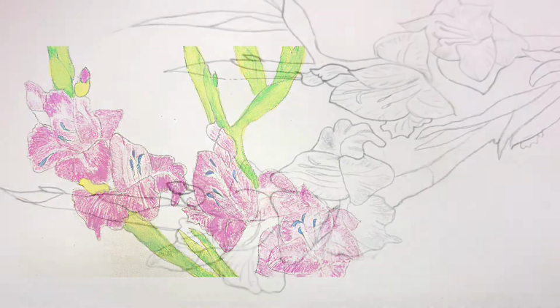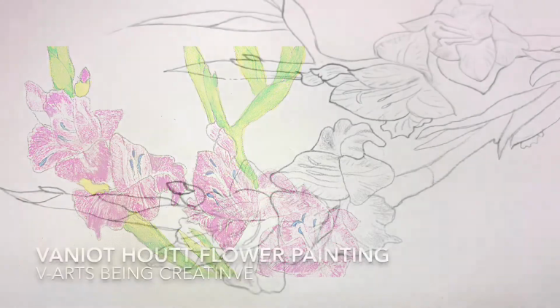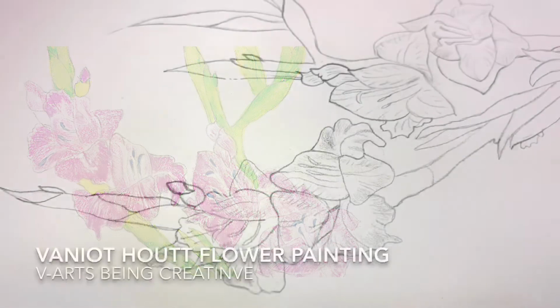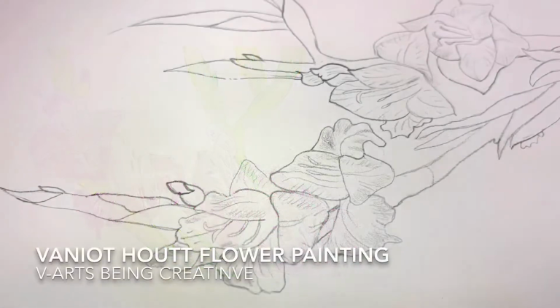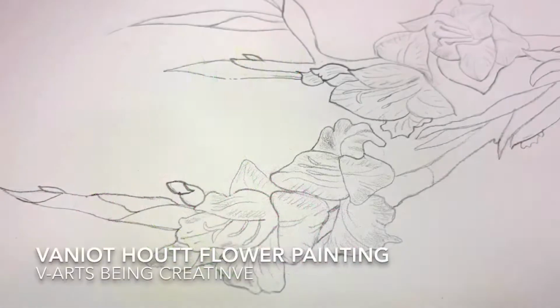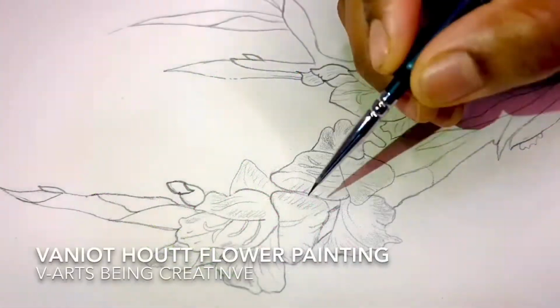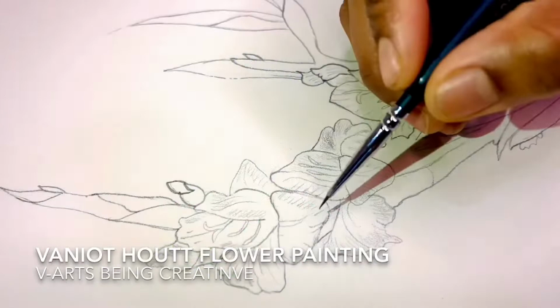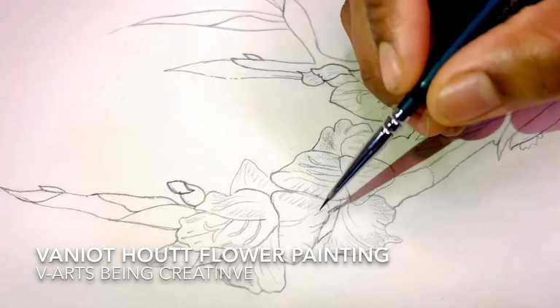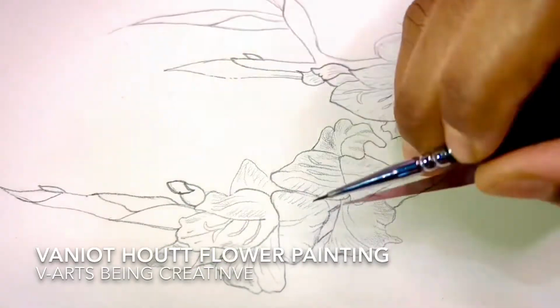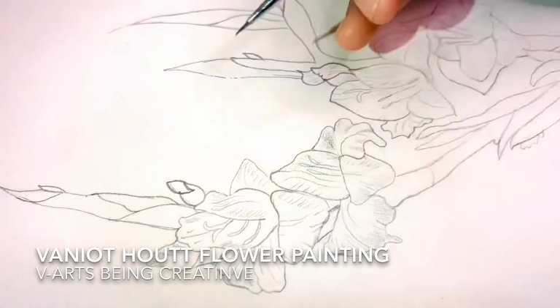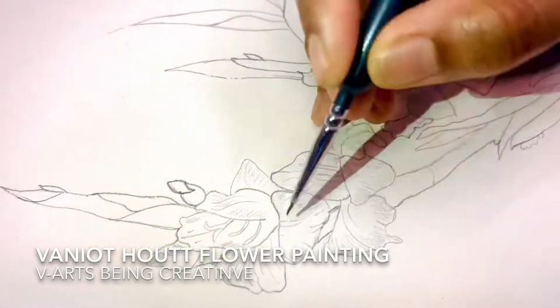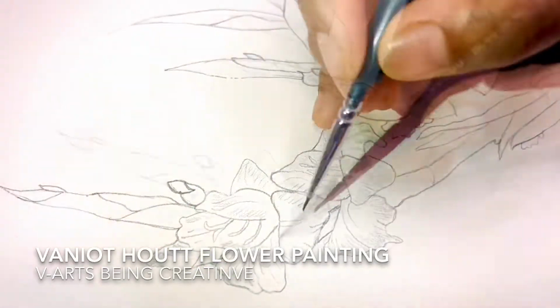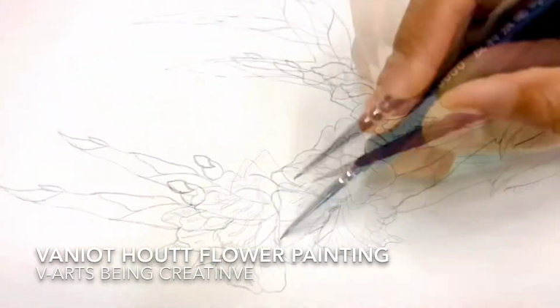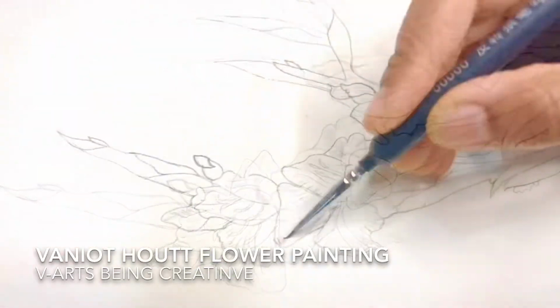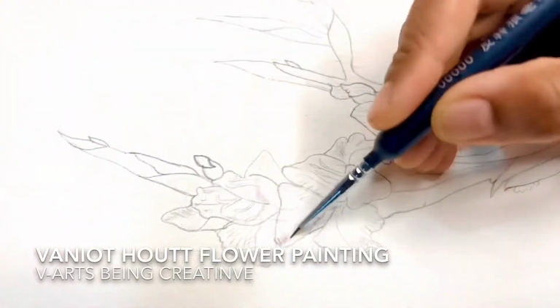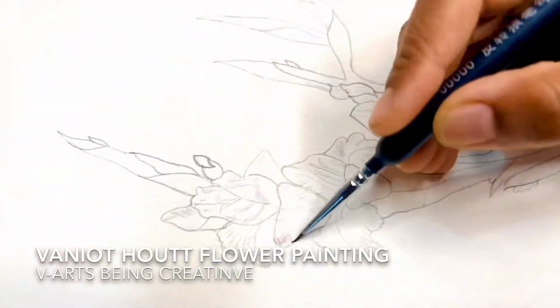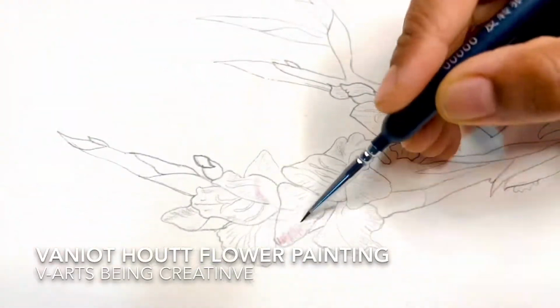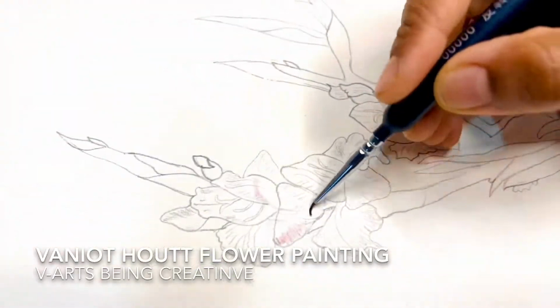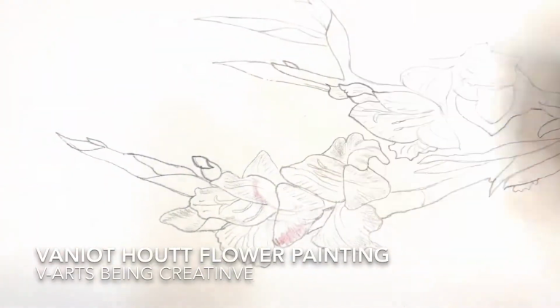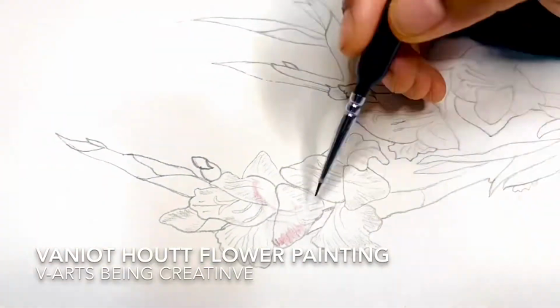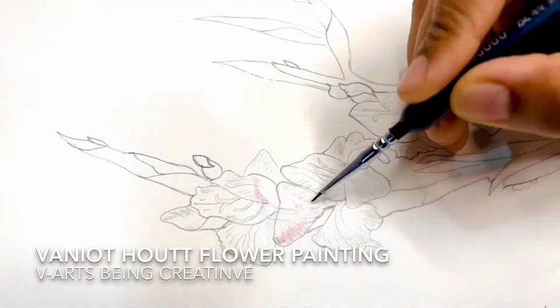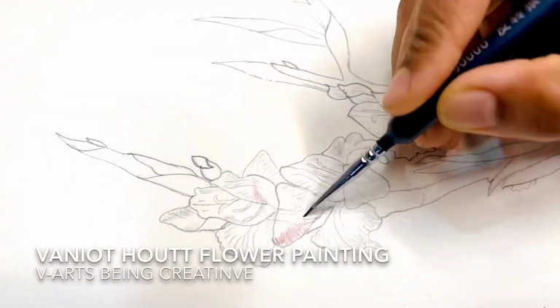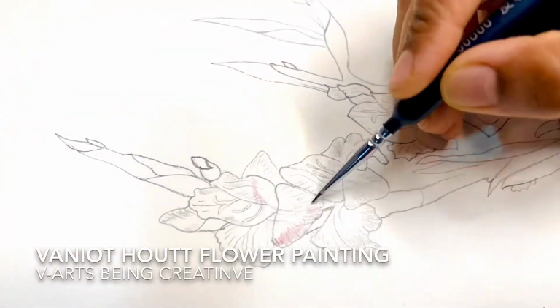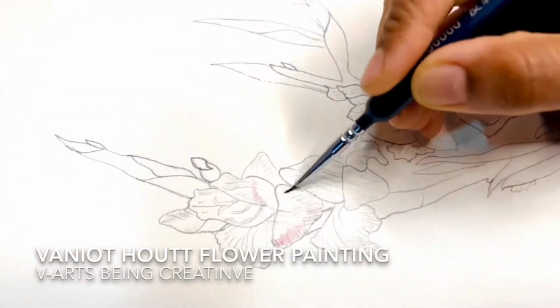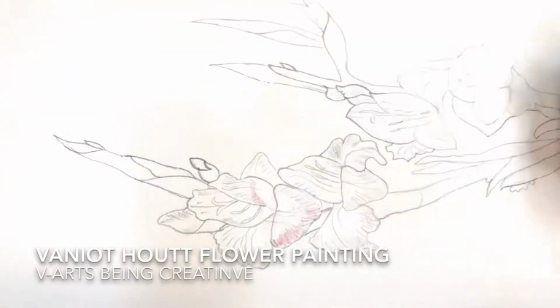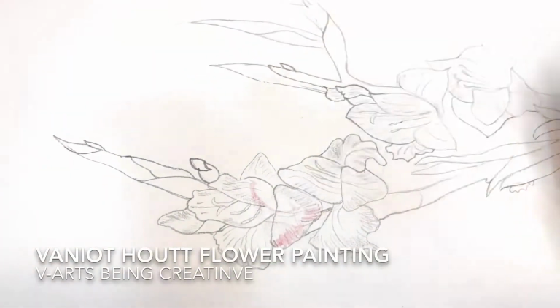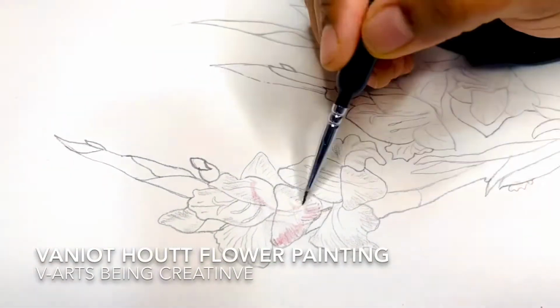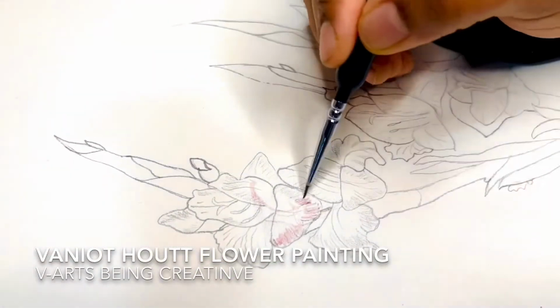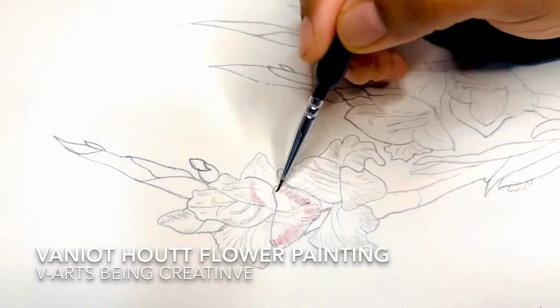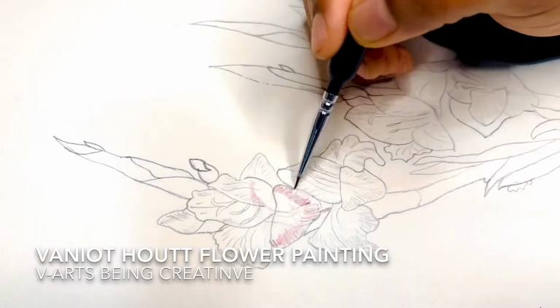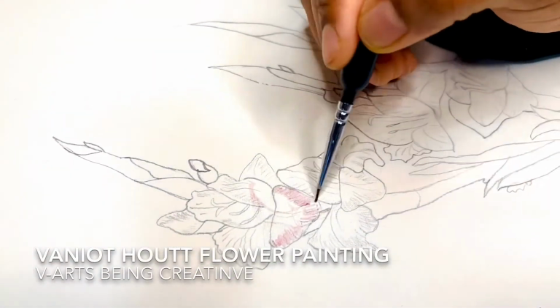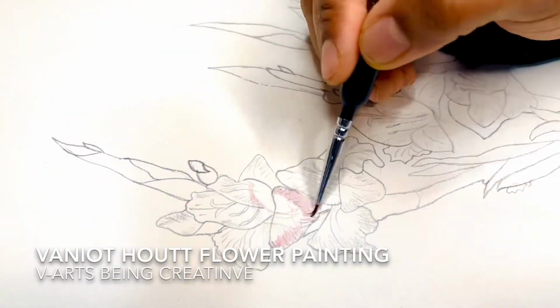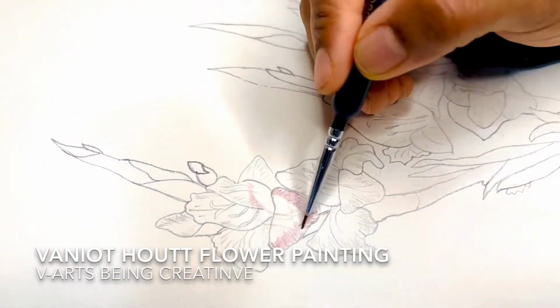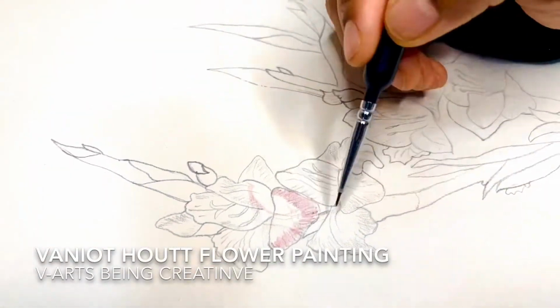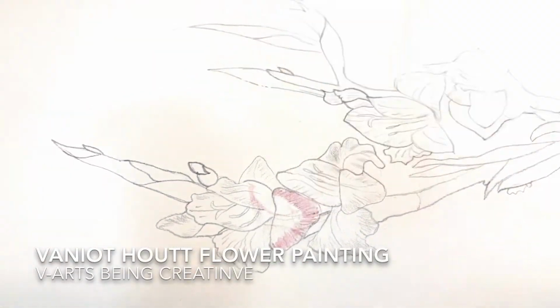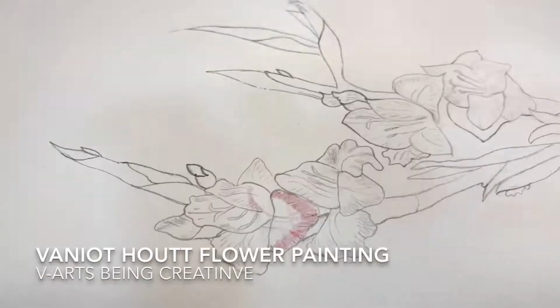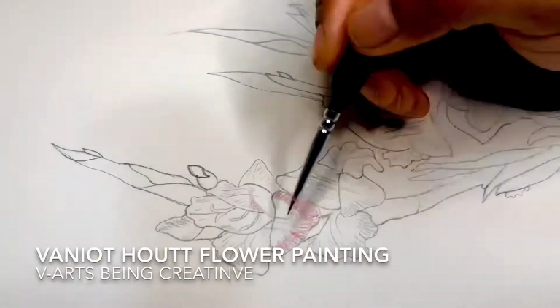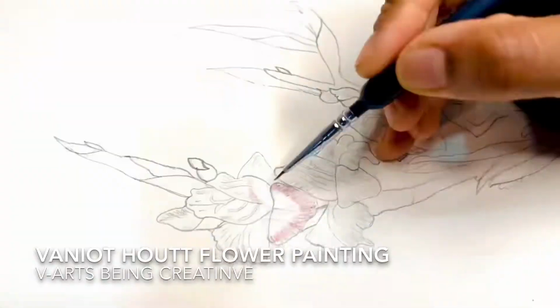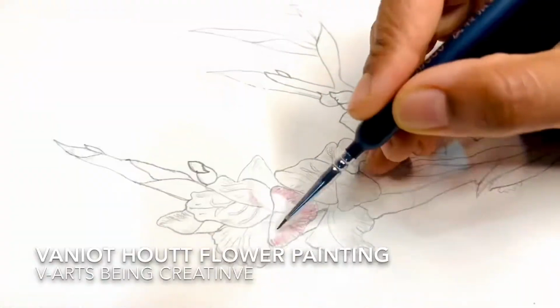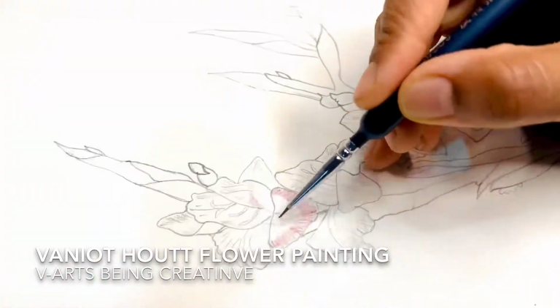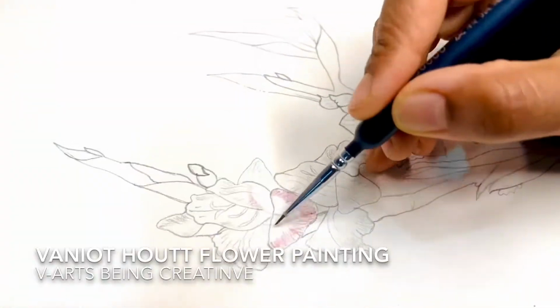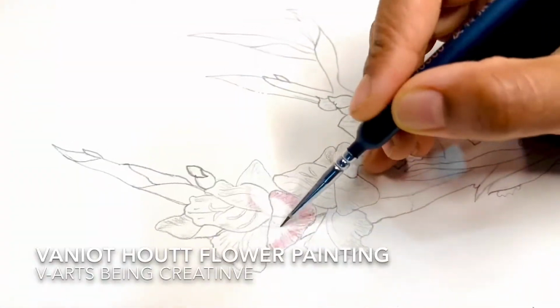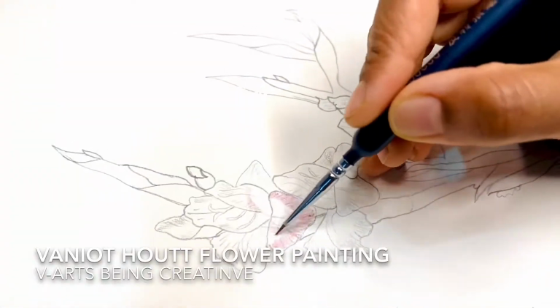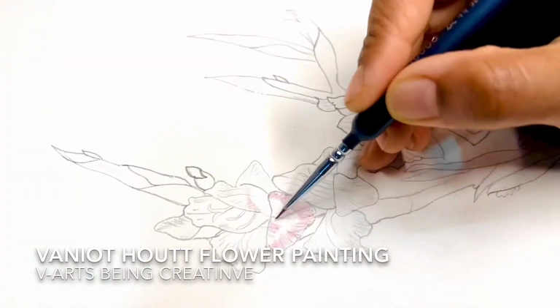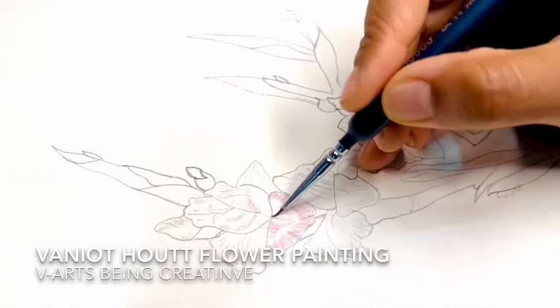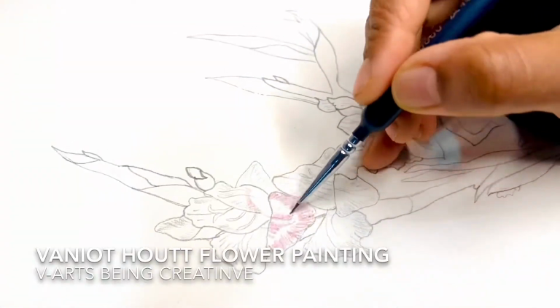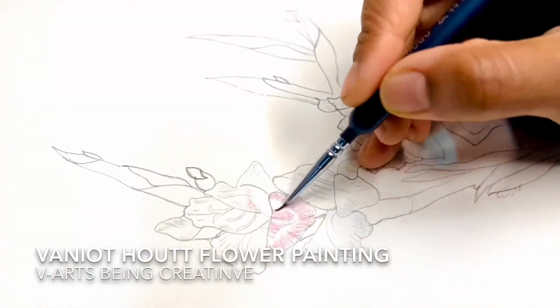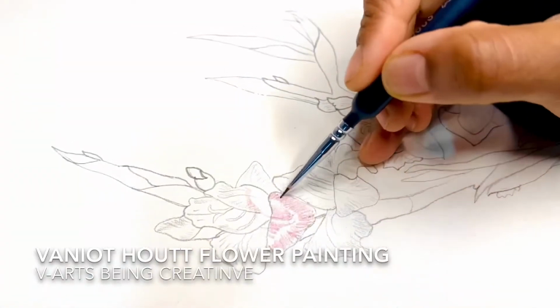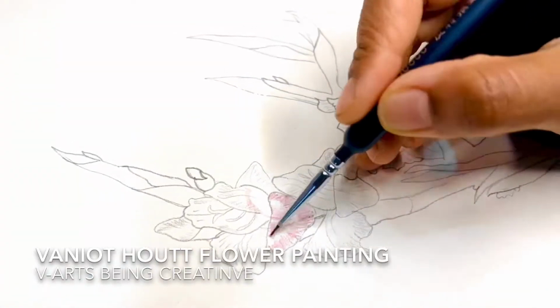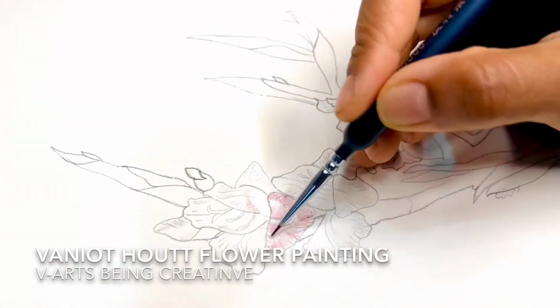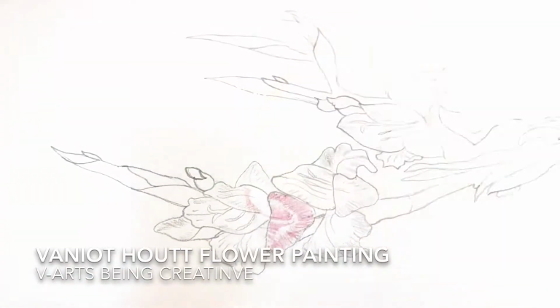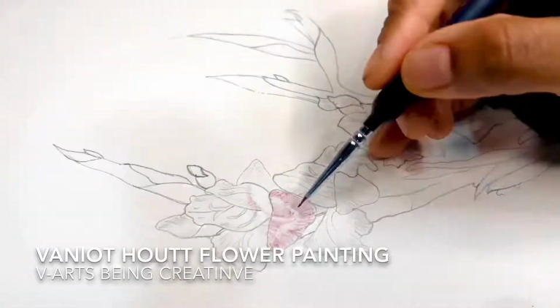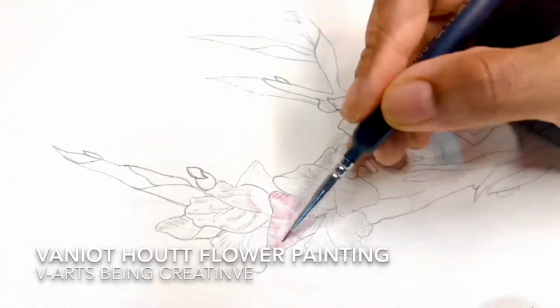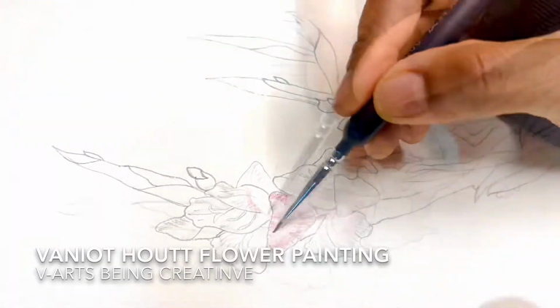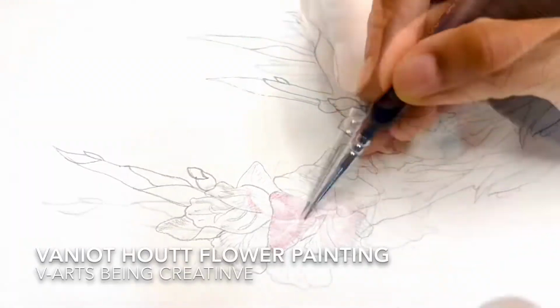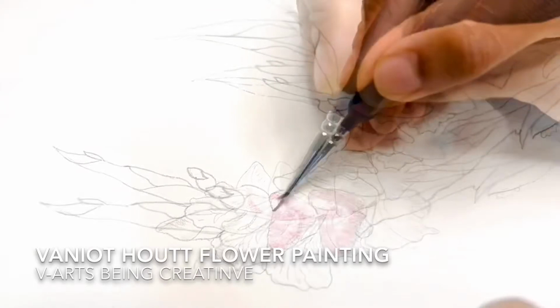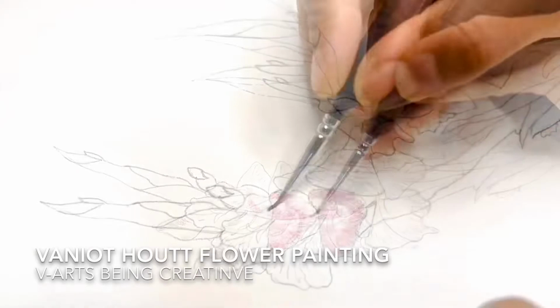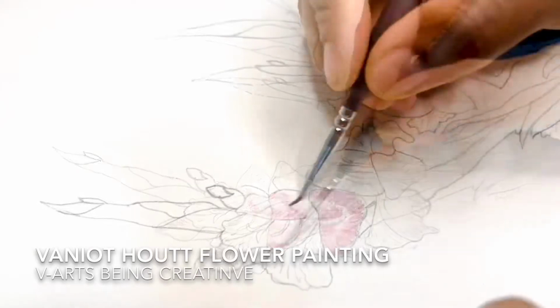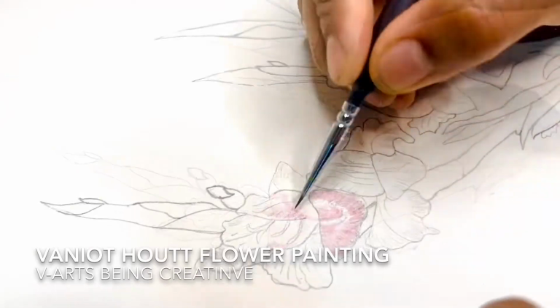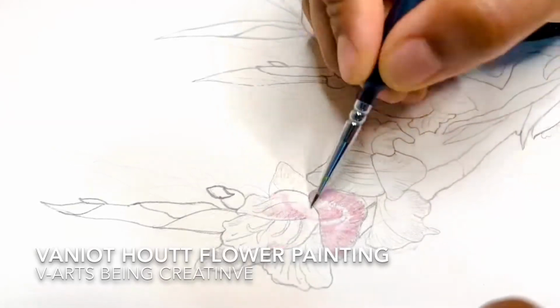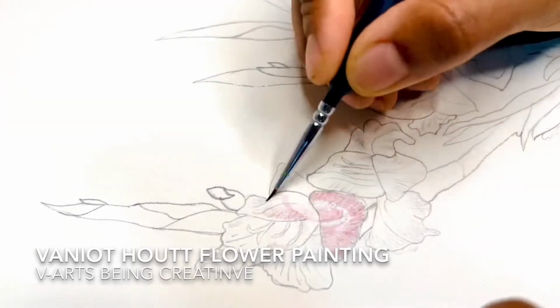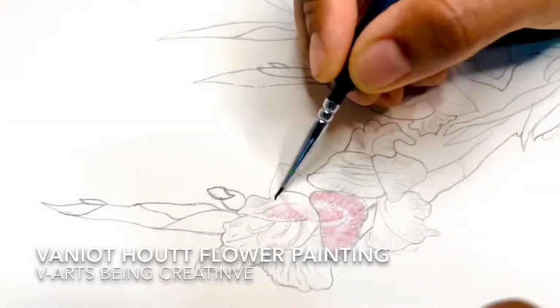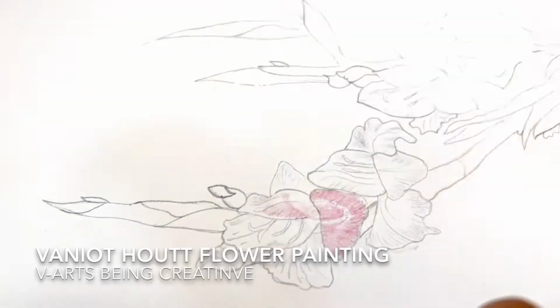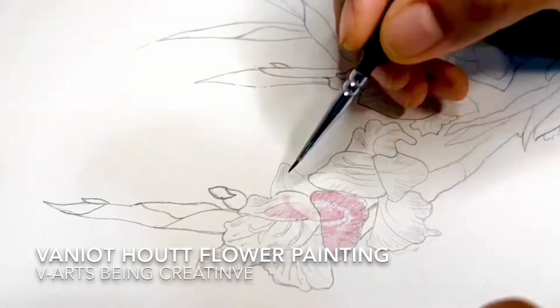Hello all, welcome to Vianz Being Creative. Today, I am going to show you a hot watercolor flower painting.